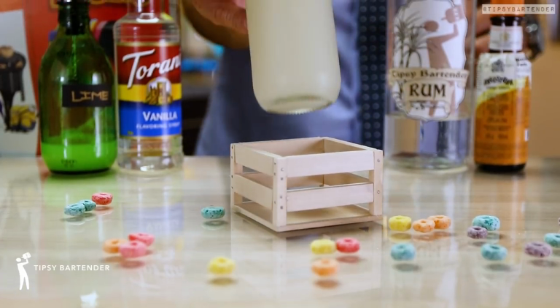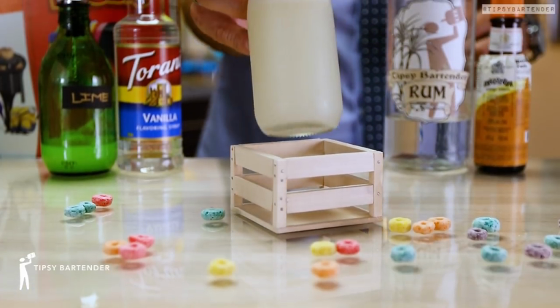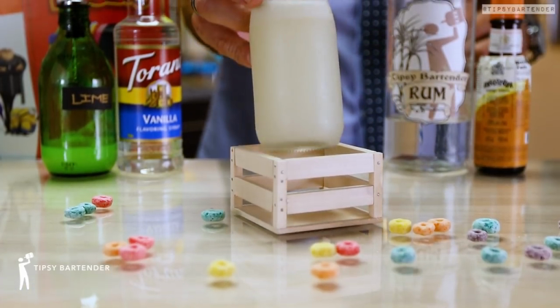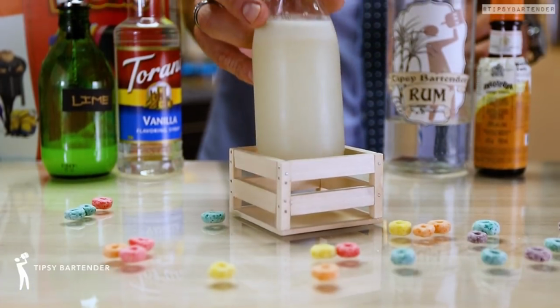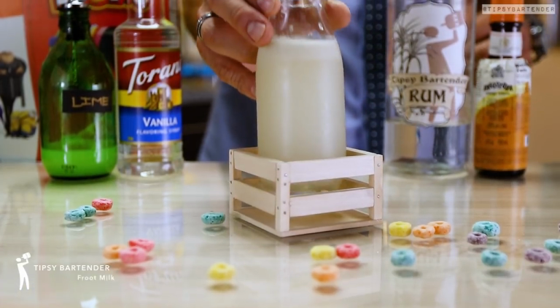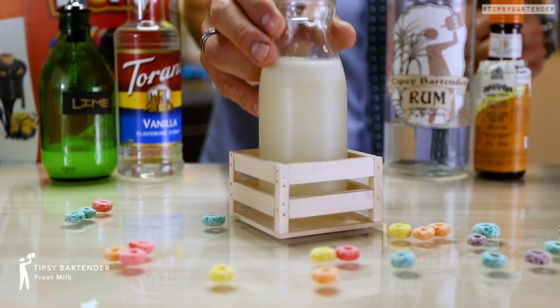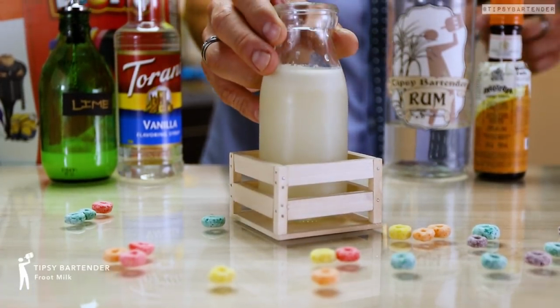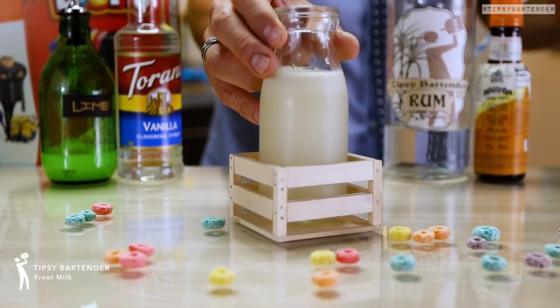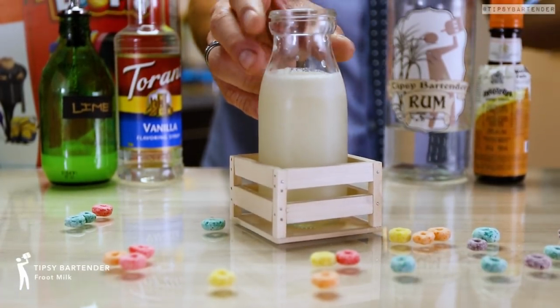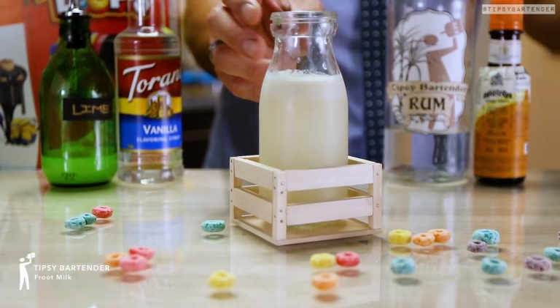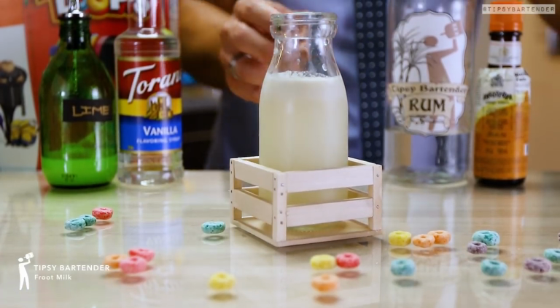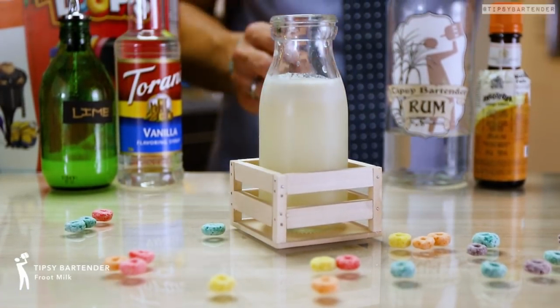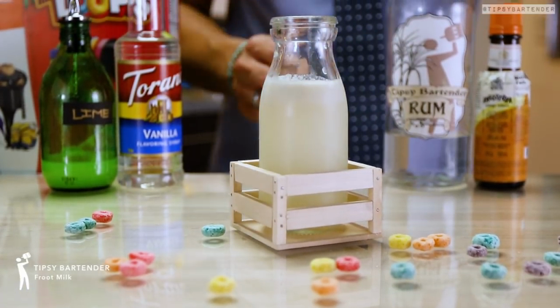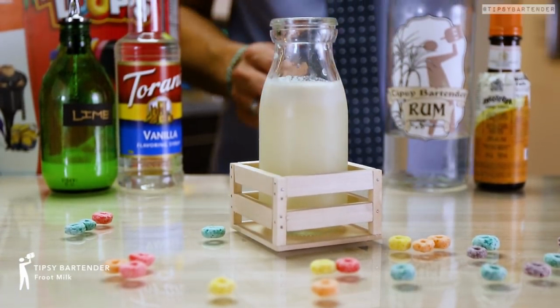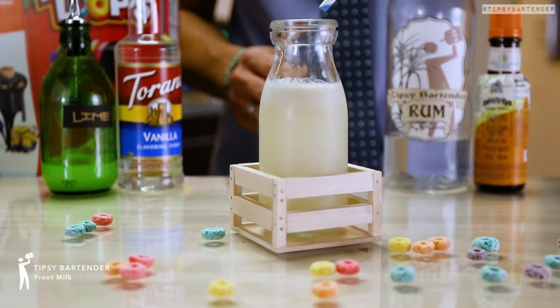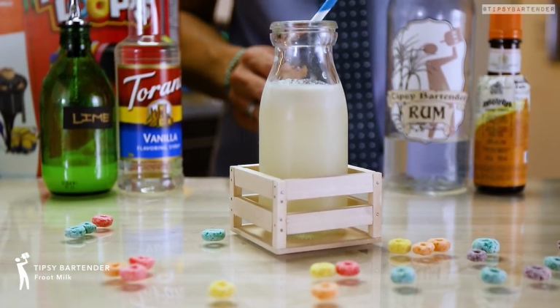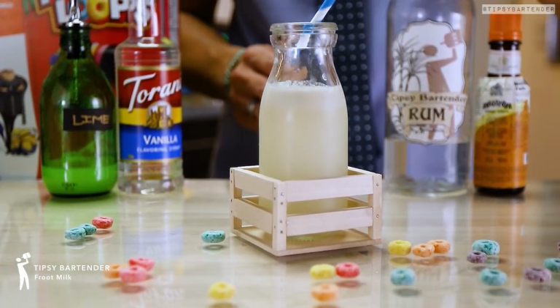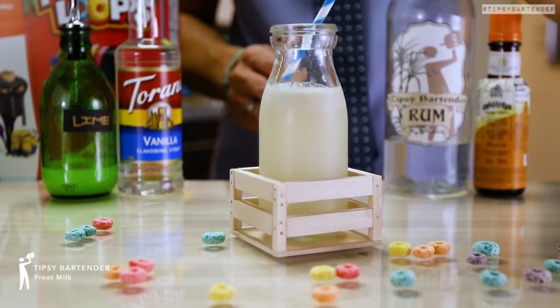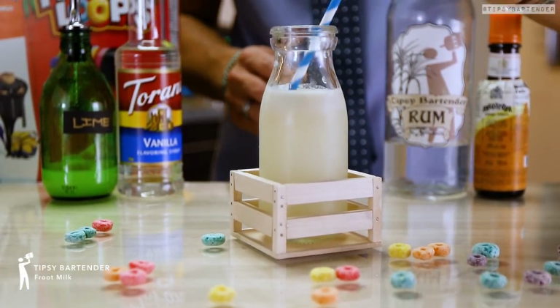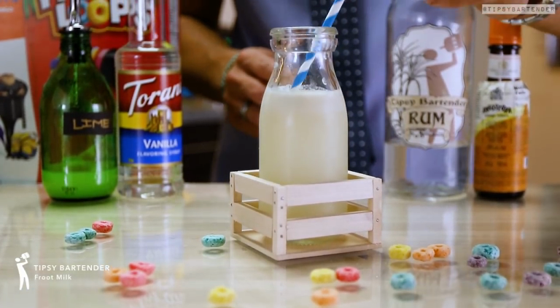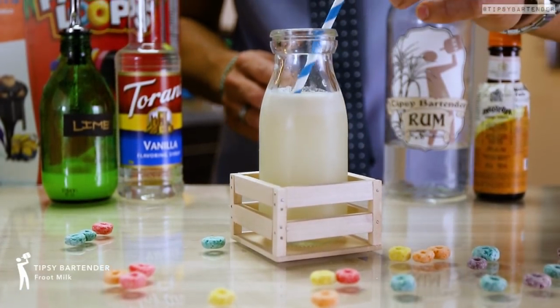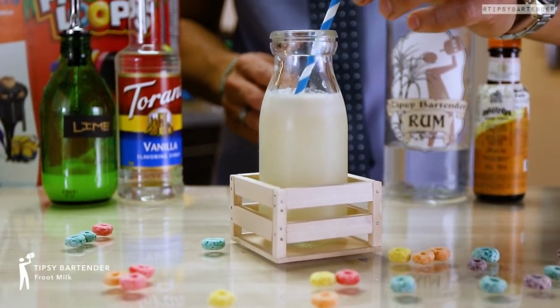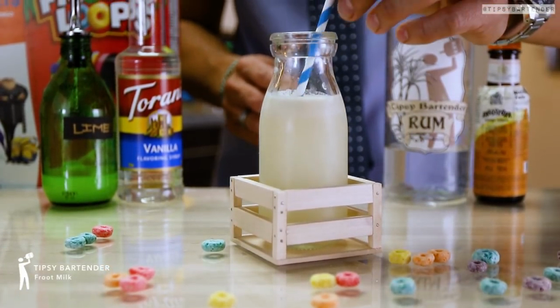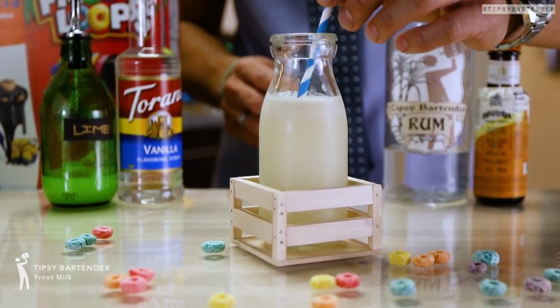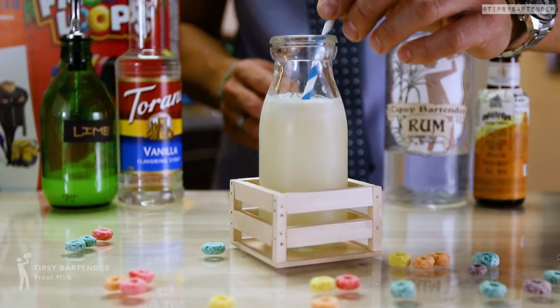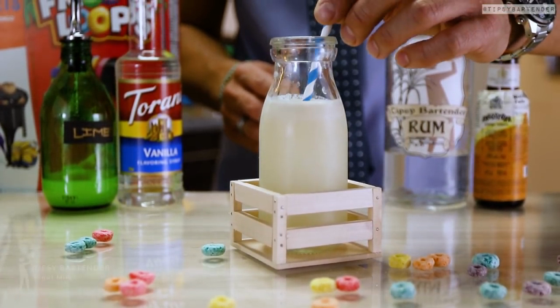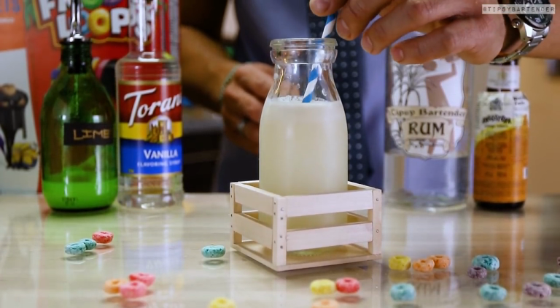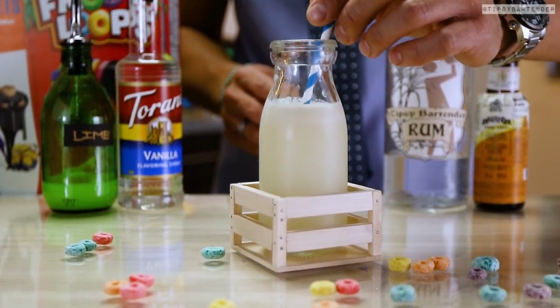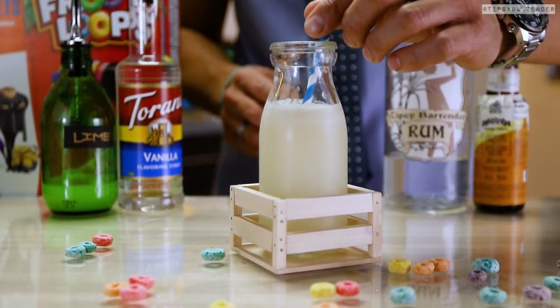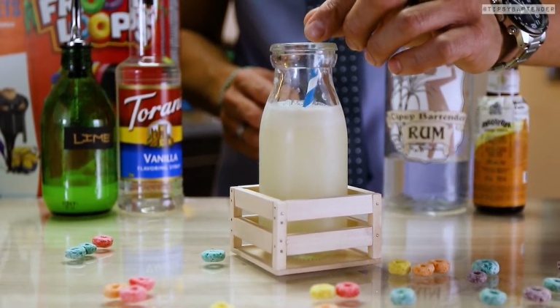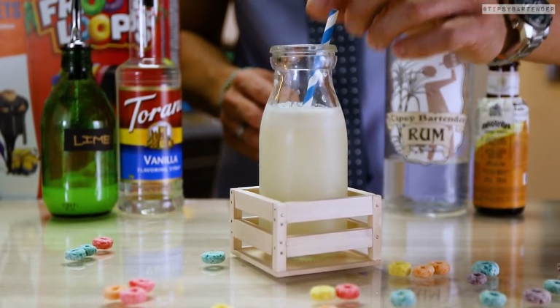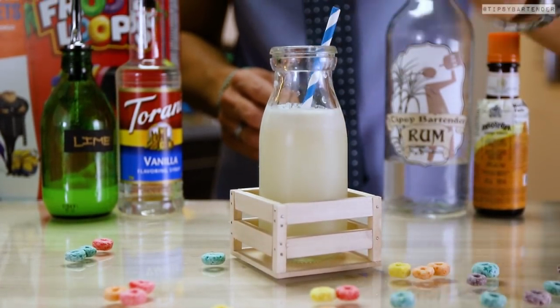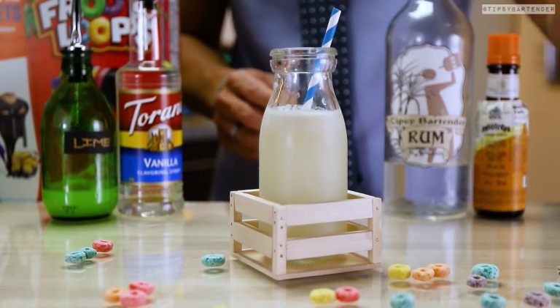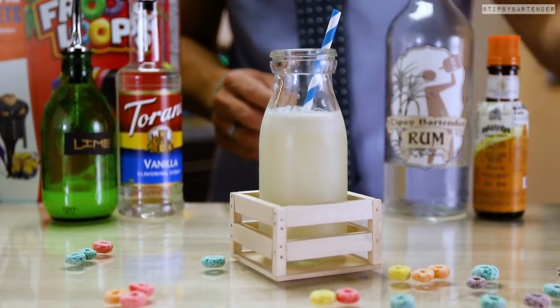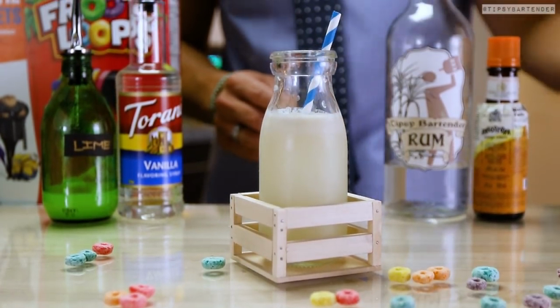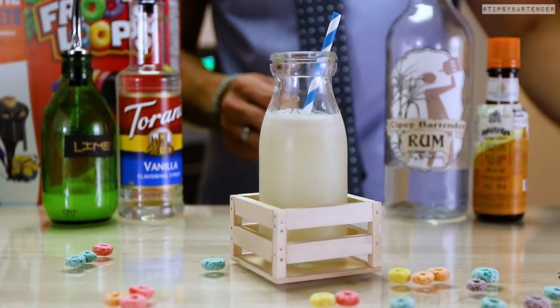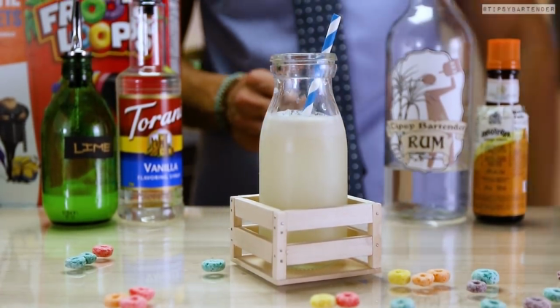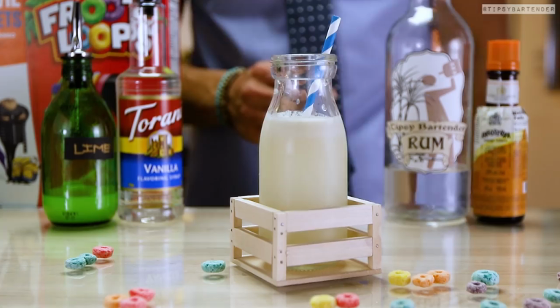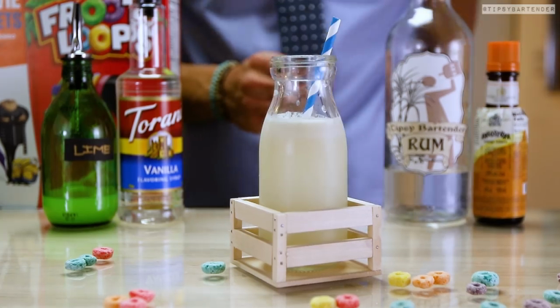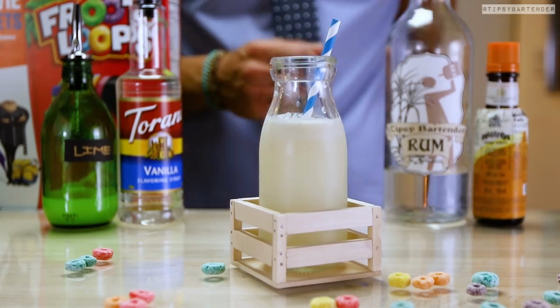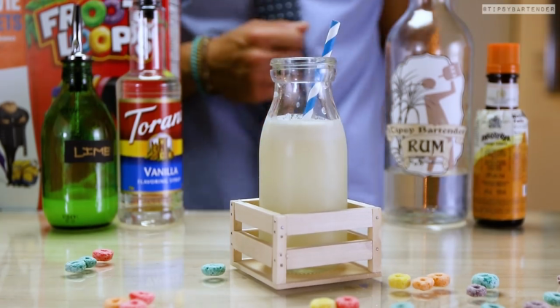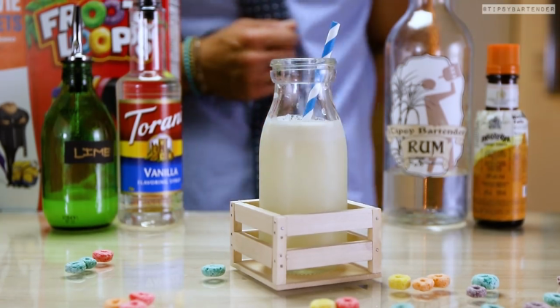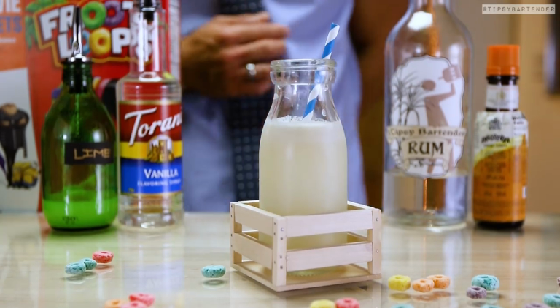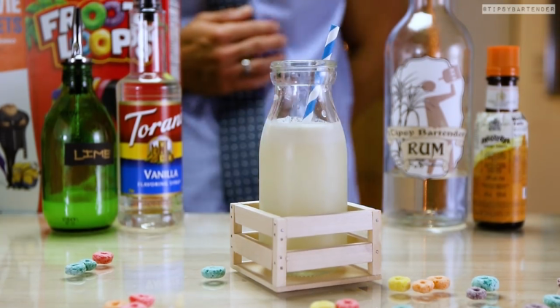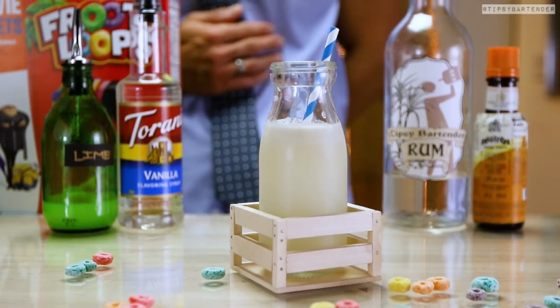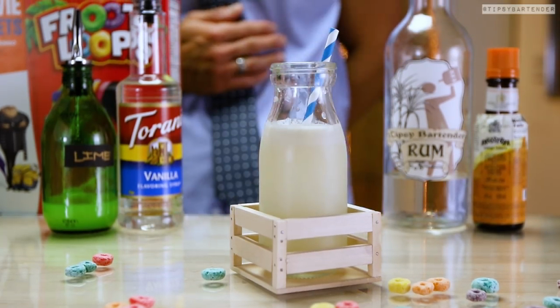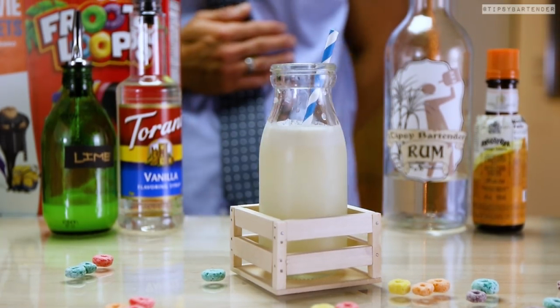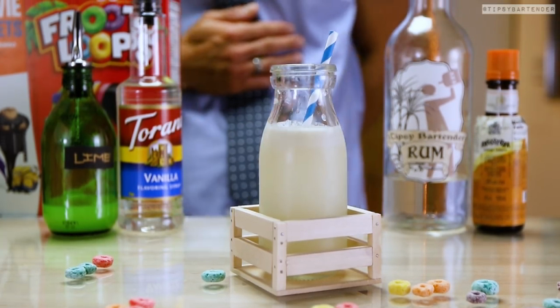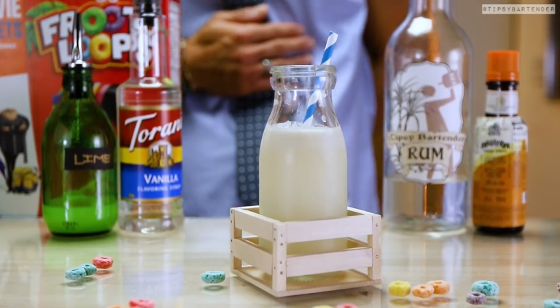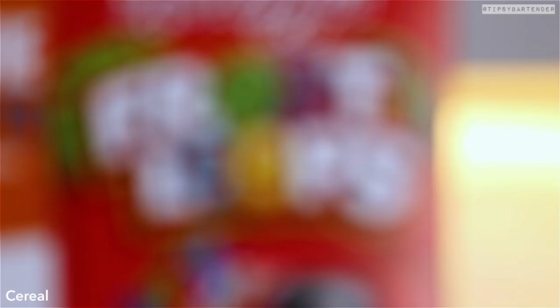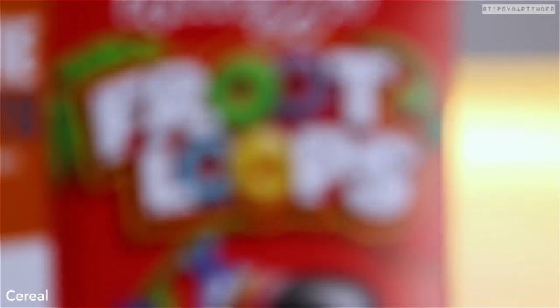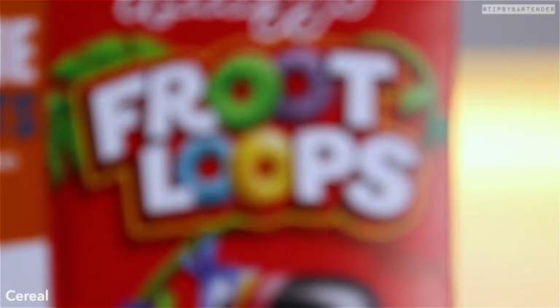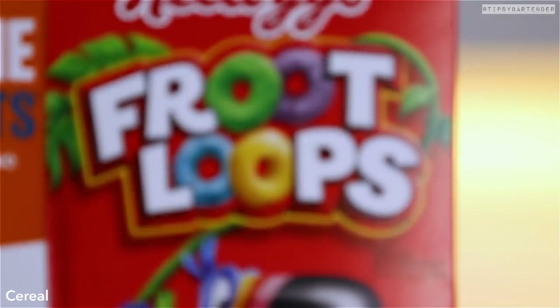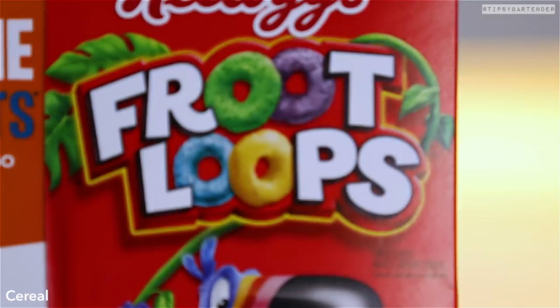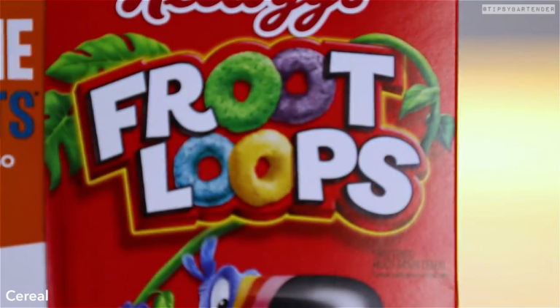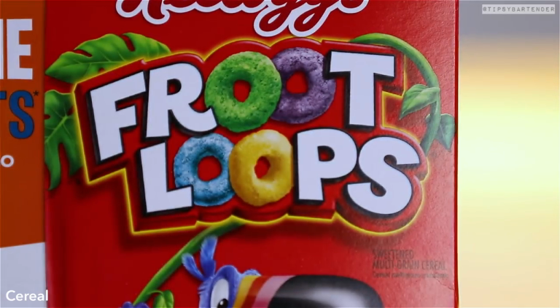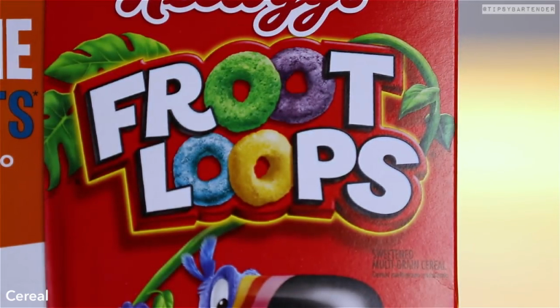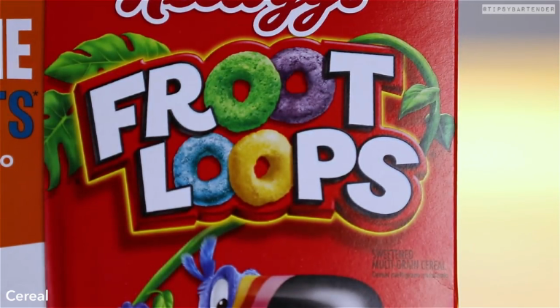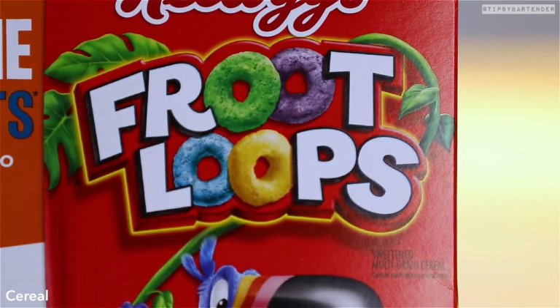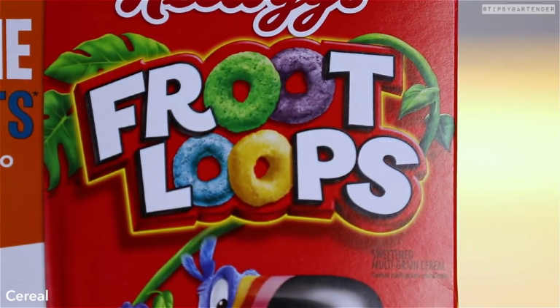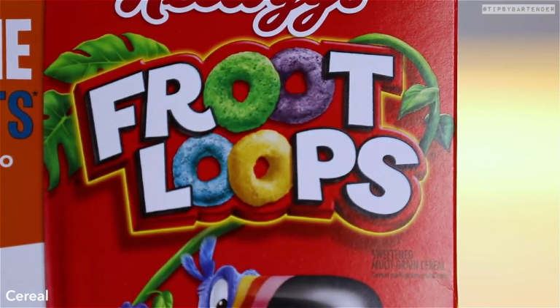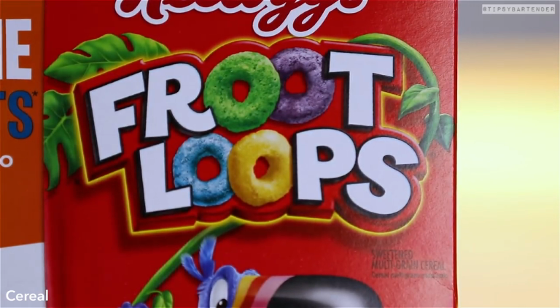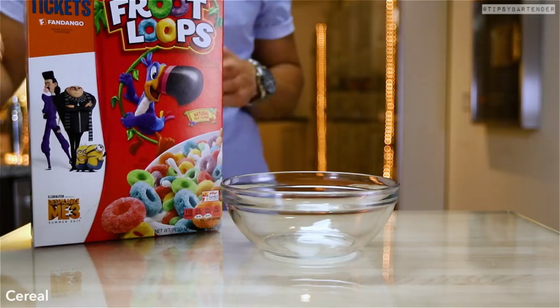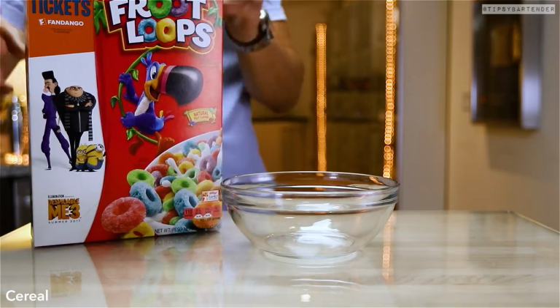Jason is back in the house and this one is called Fruit Milk, based on Fruit Loops. Watch us make this one.